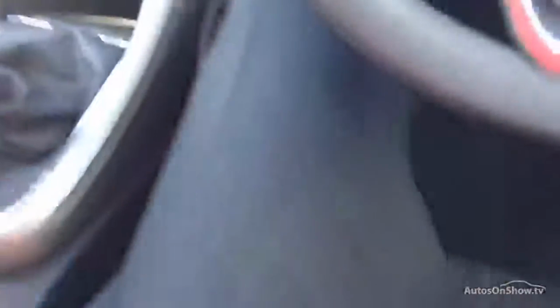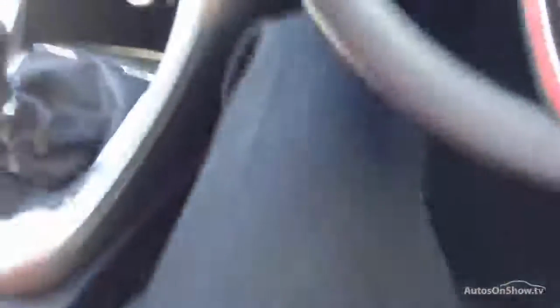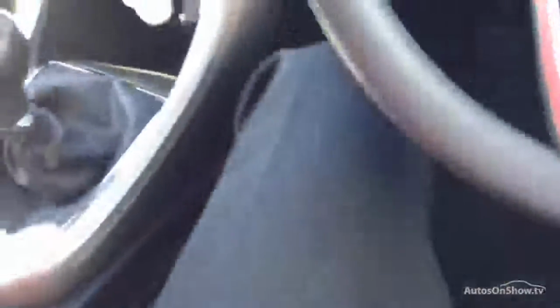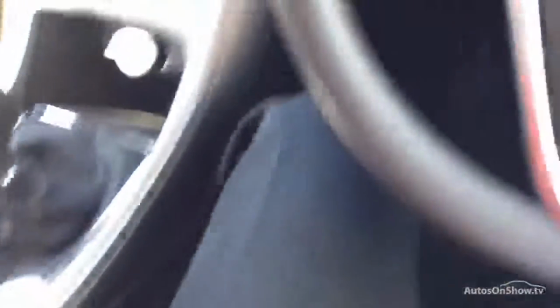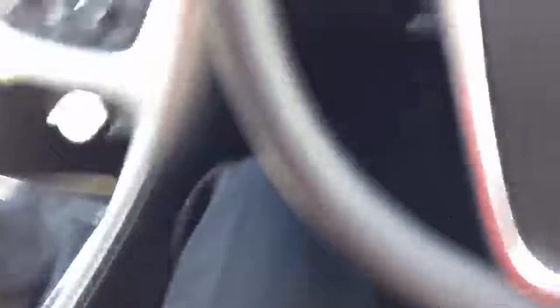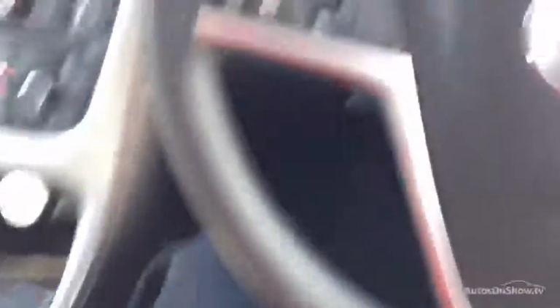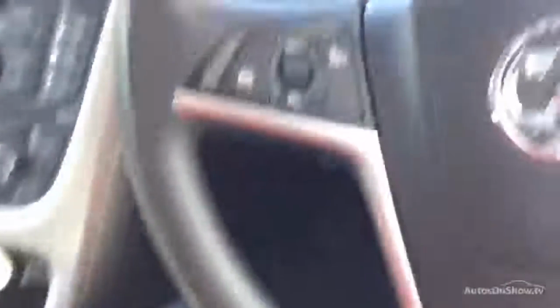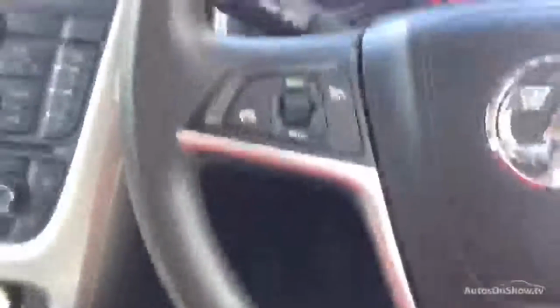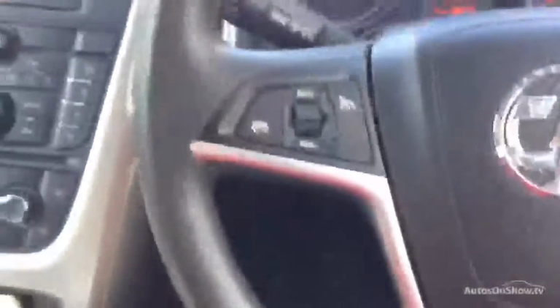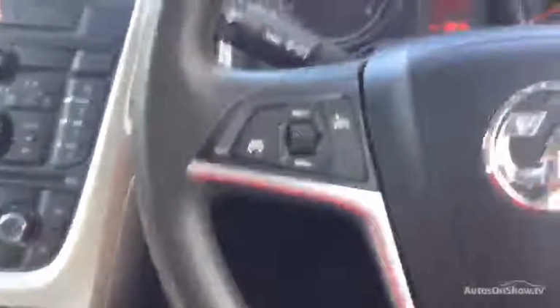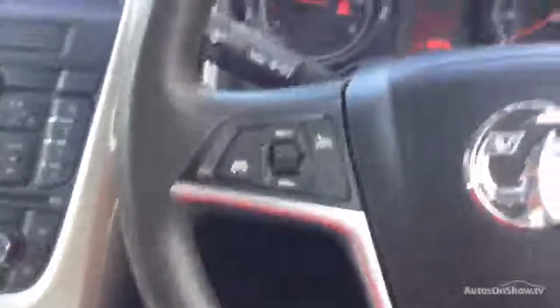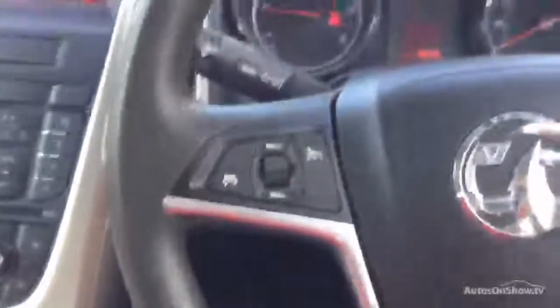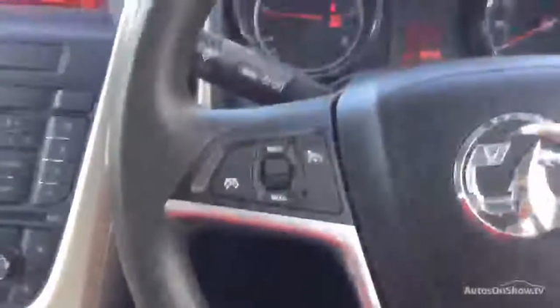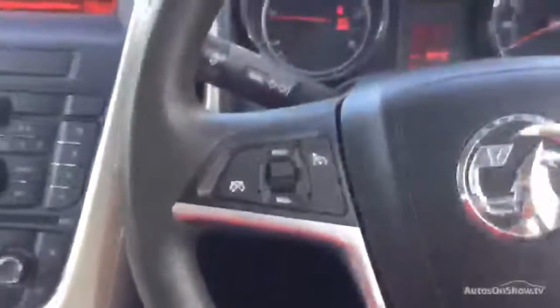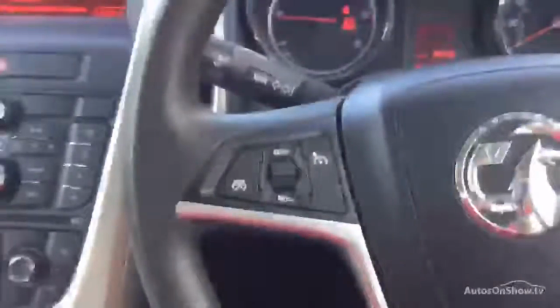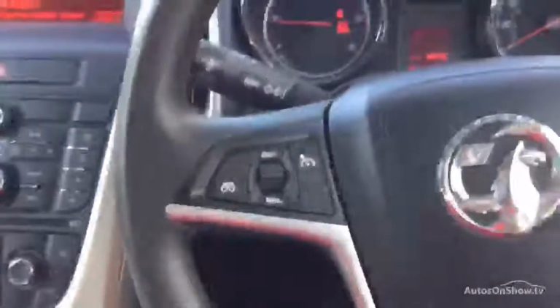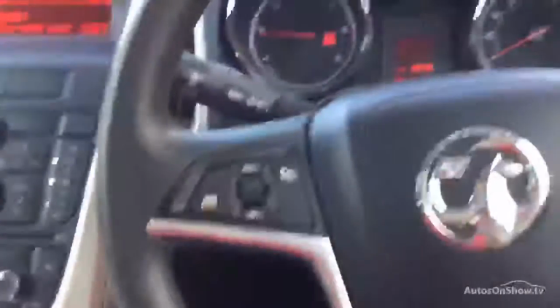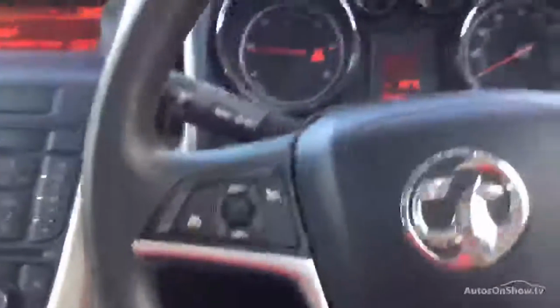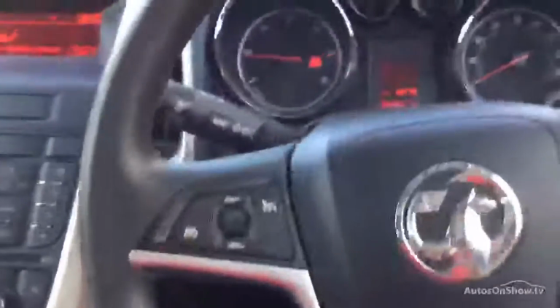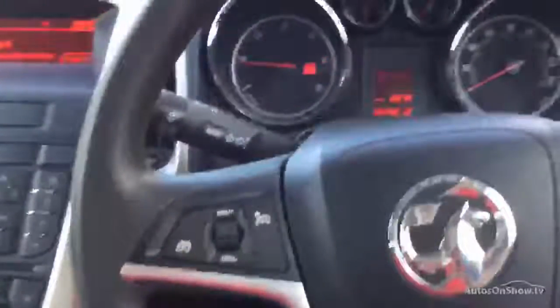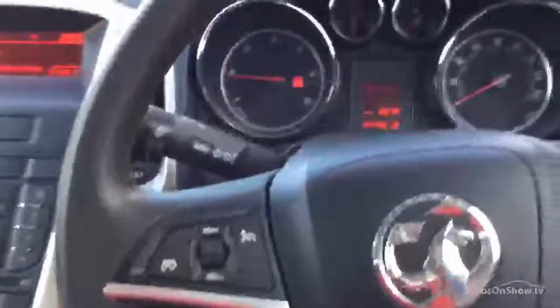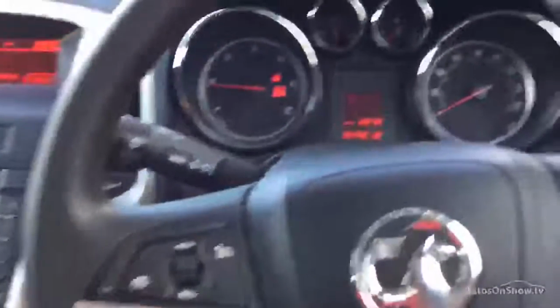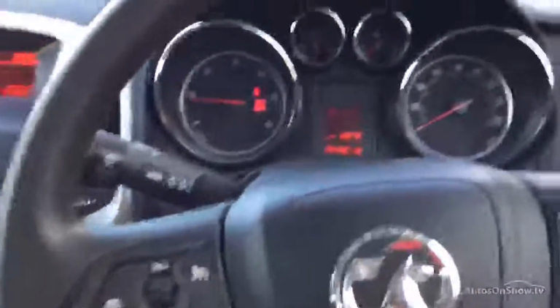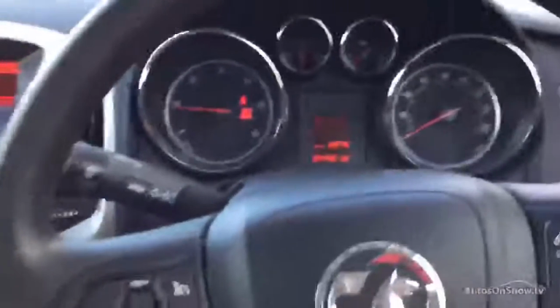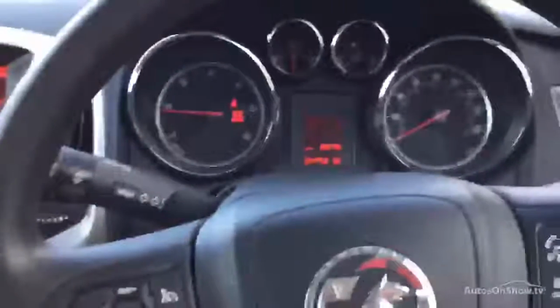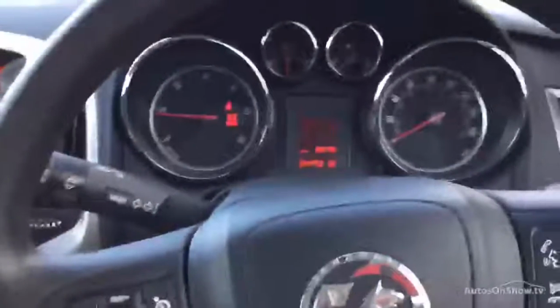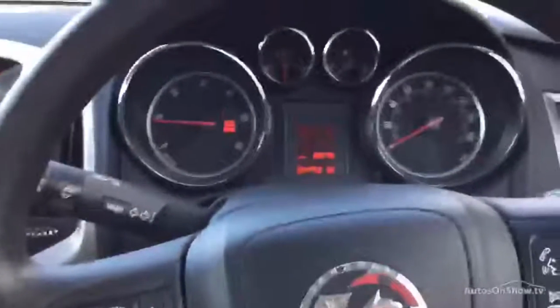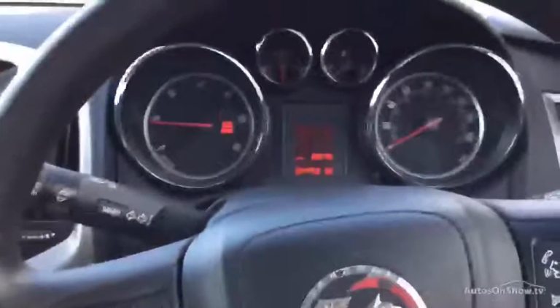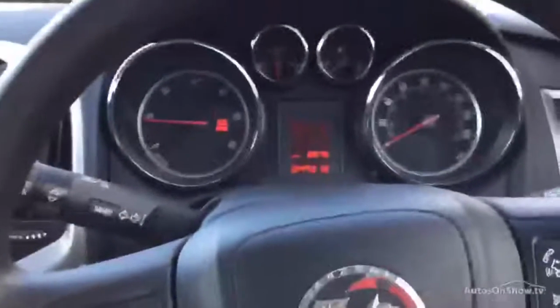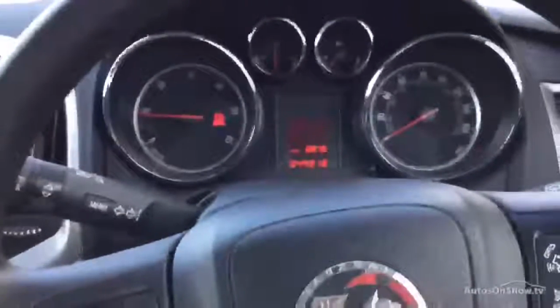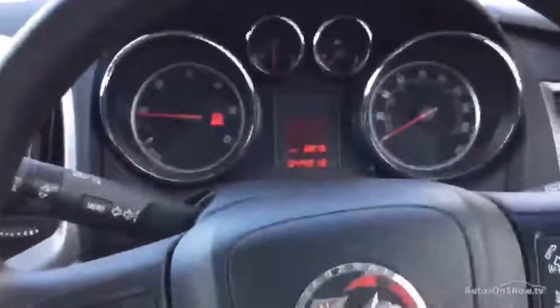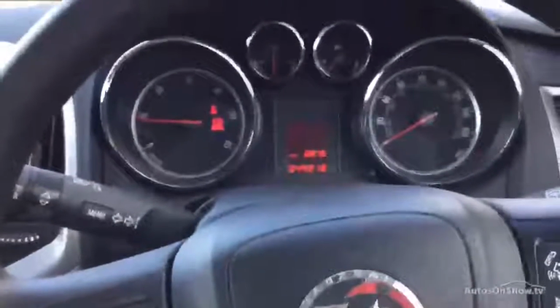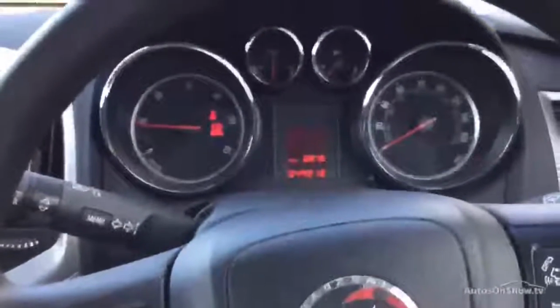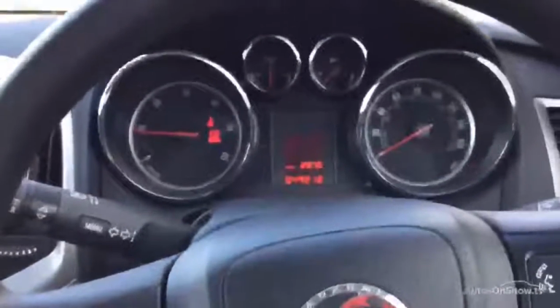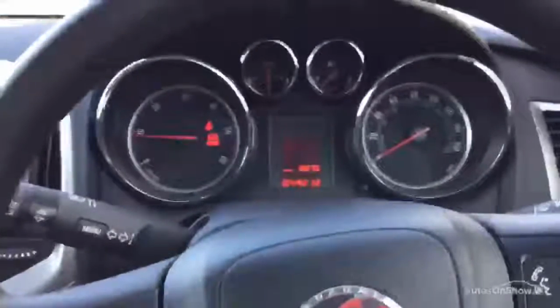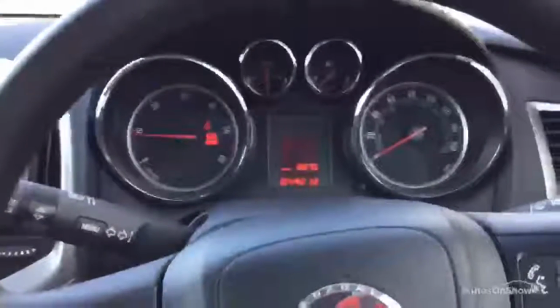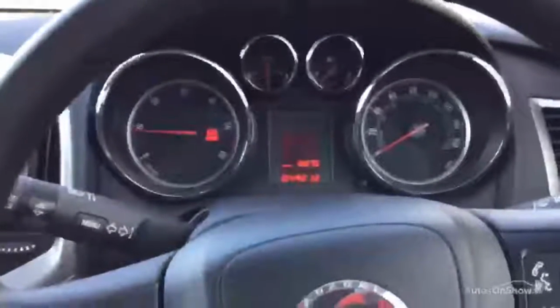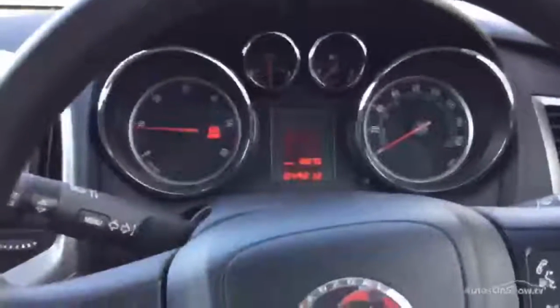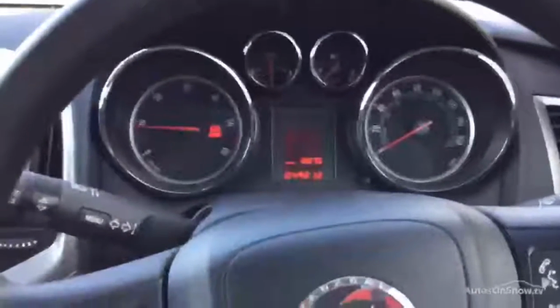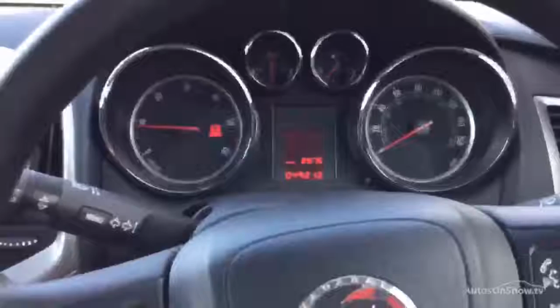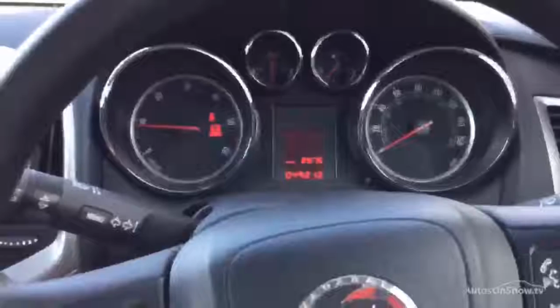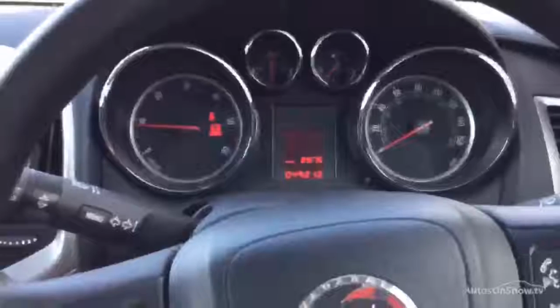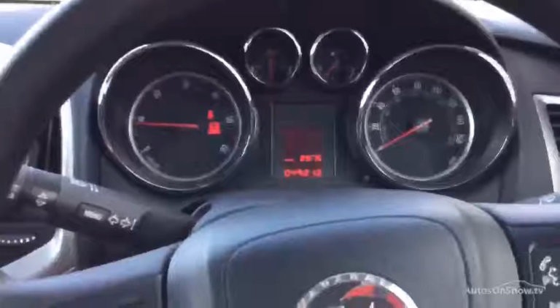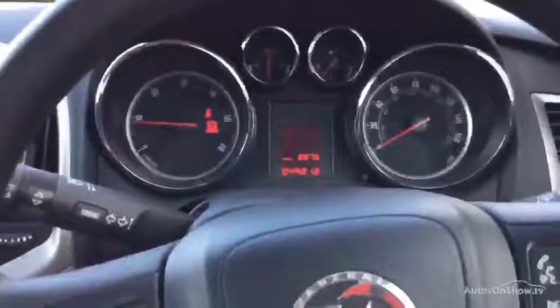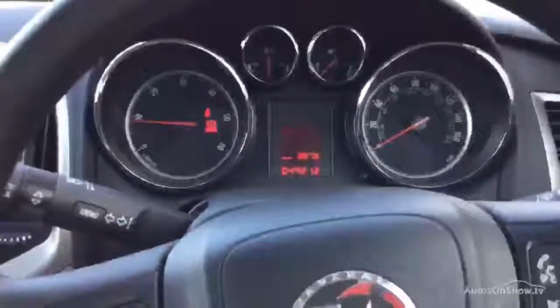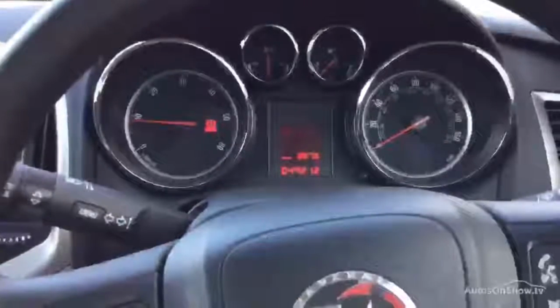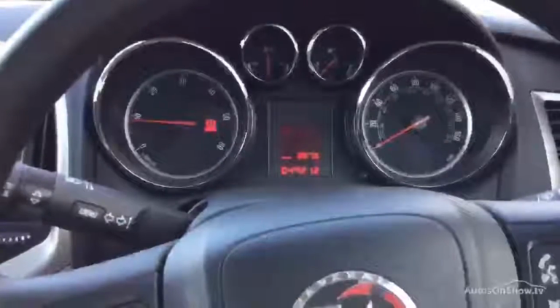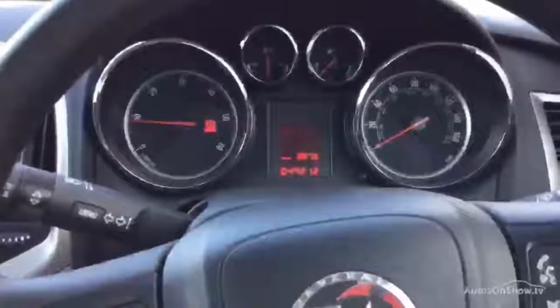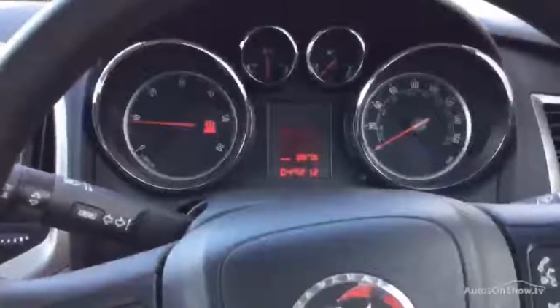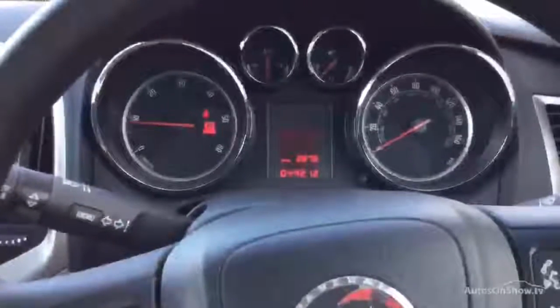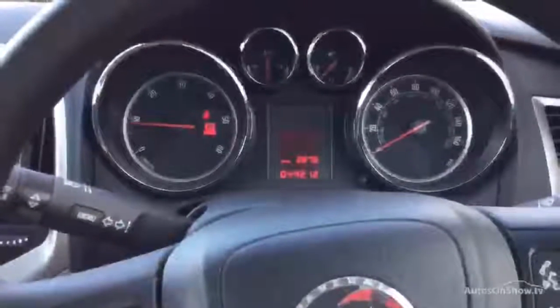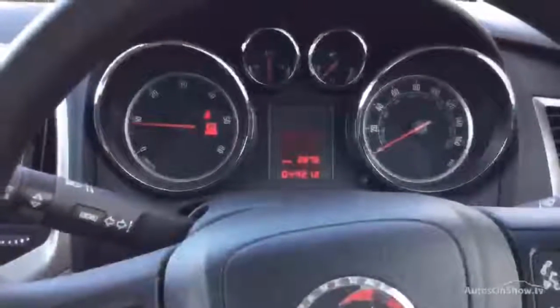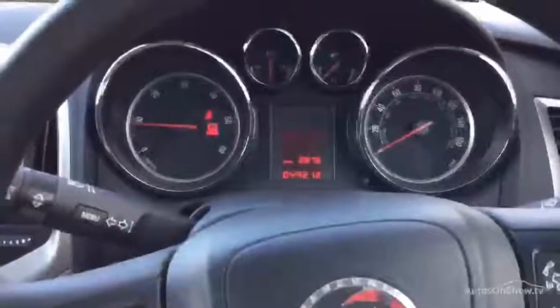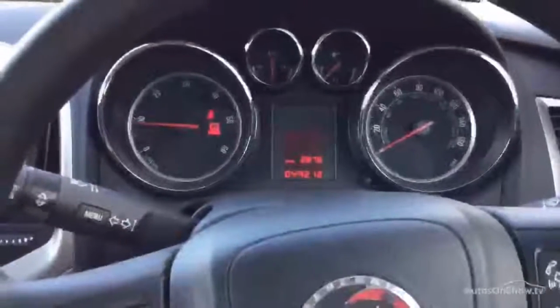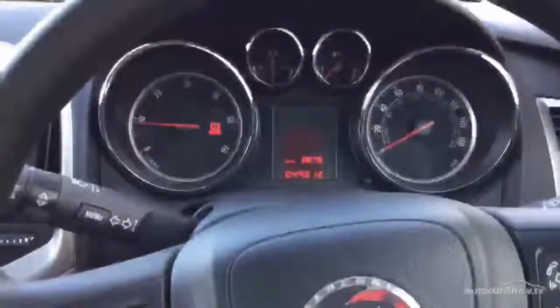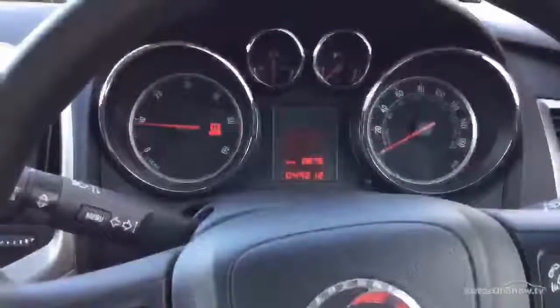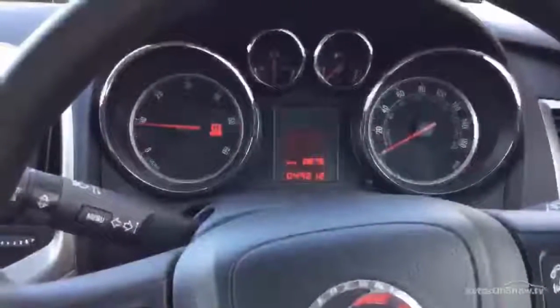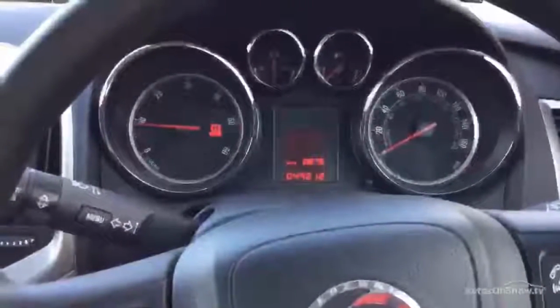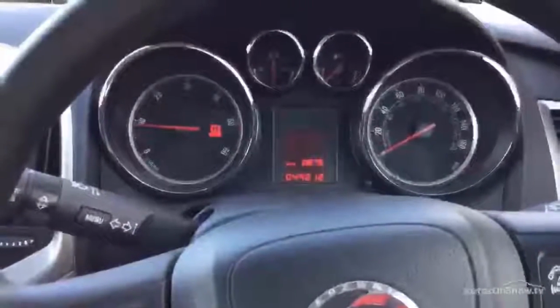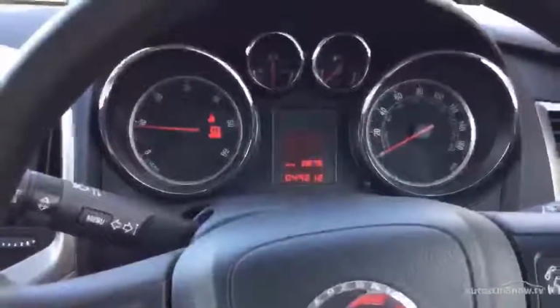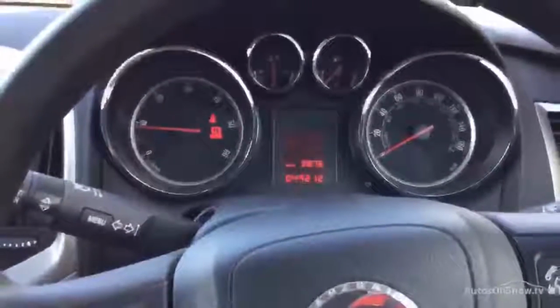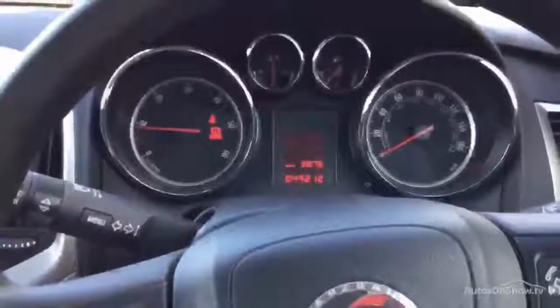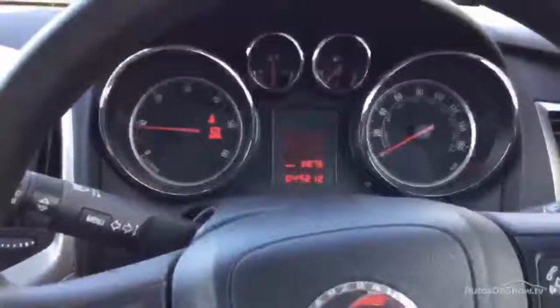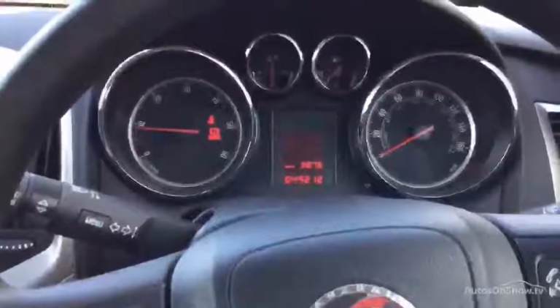So guys, this is the lovely 2011 Vauxhall Astra Excite. This car is ready to retail with good mileage and full franchise history.